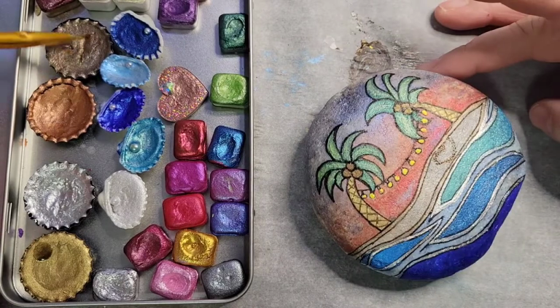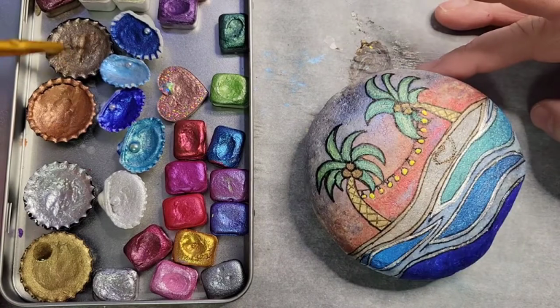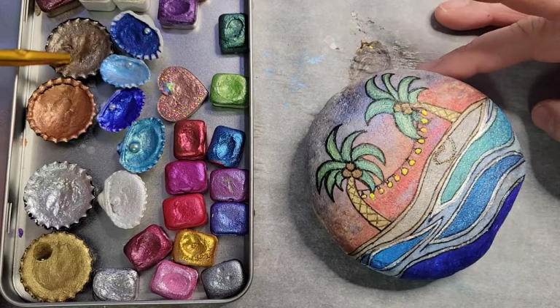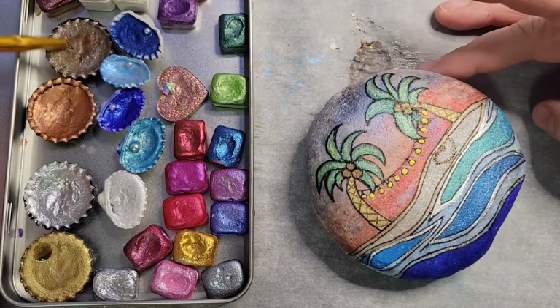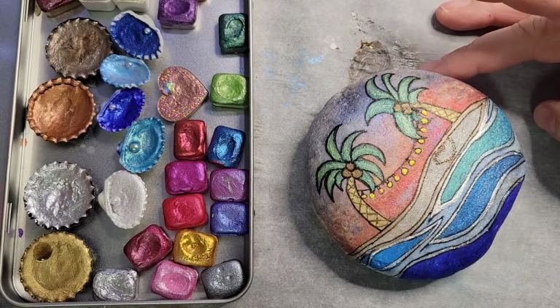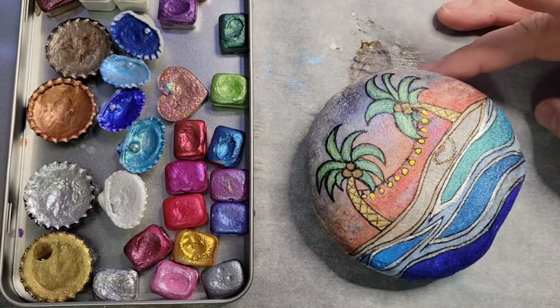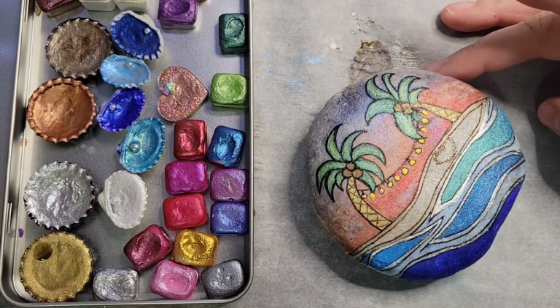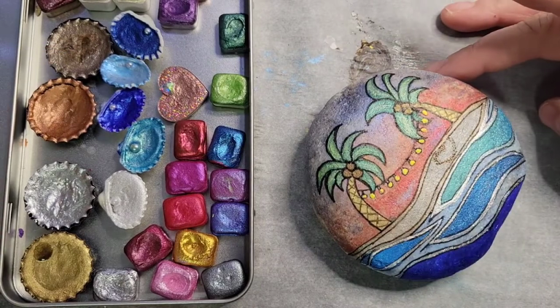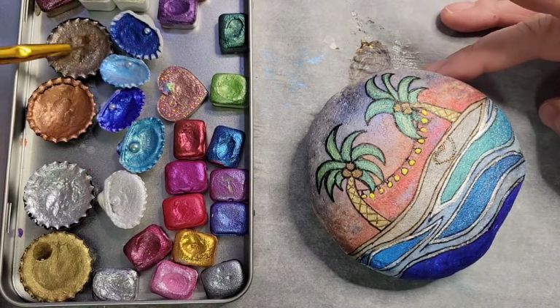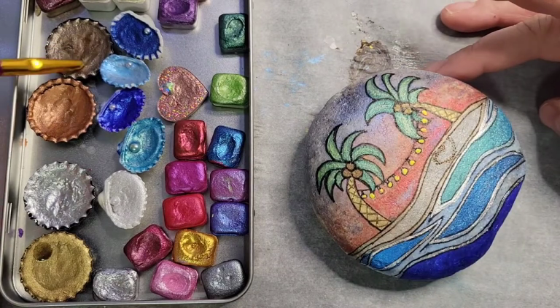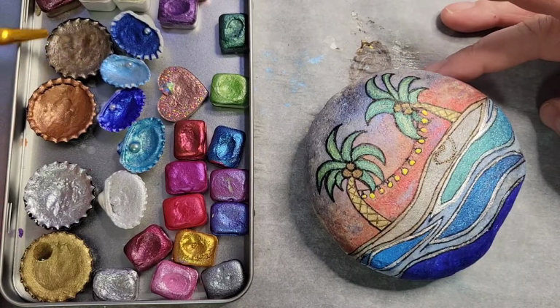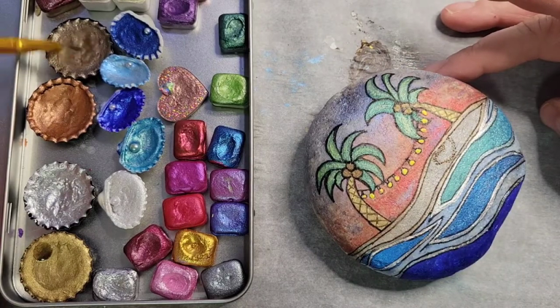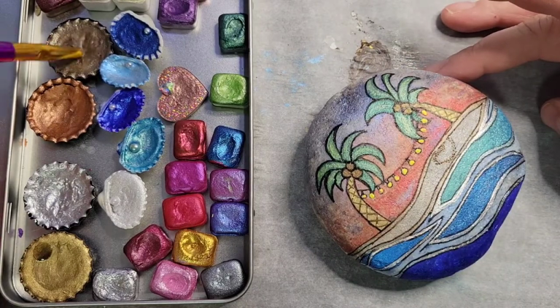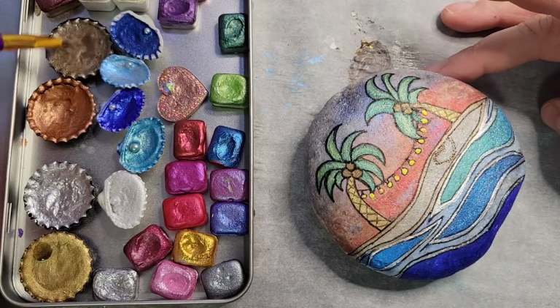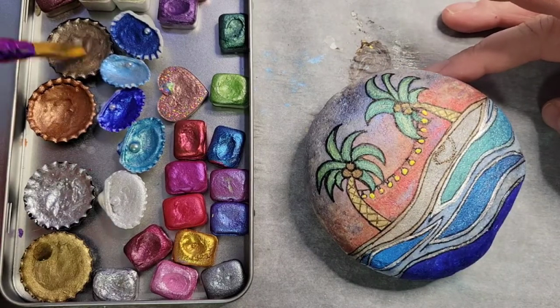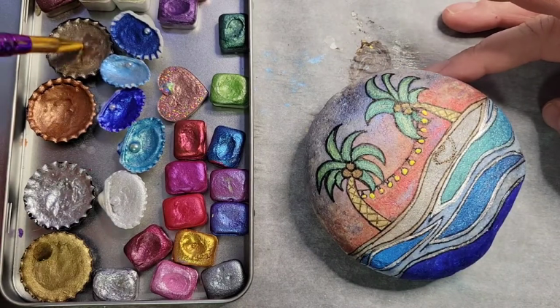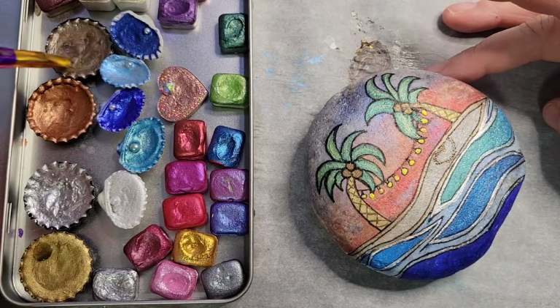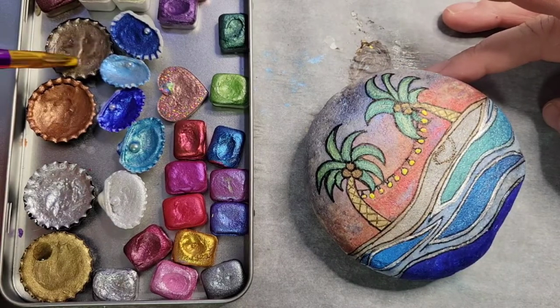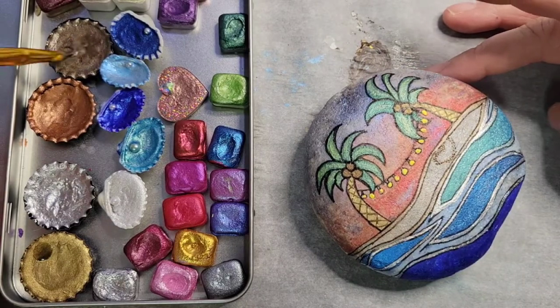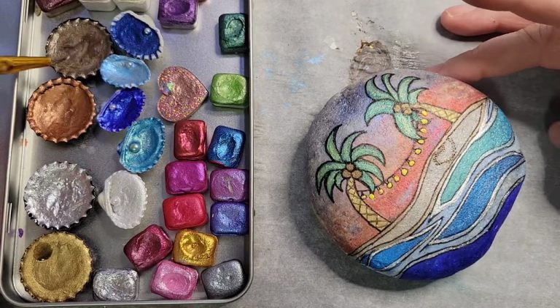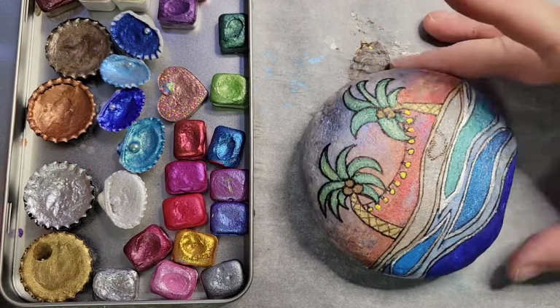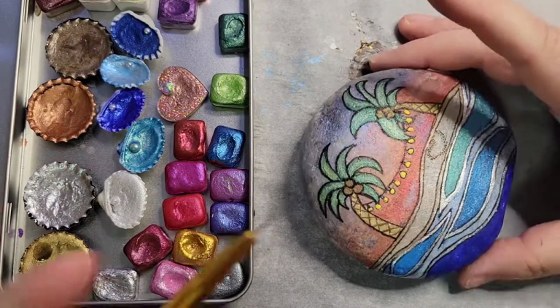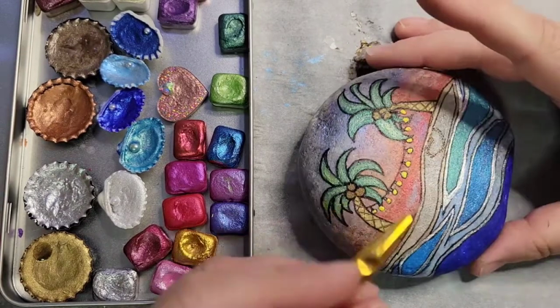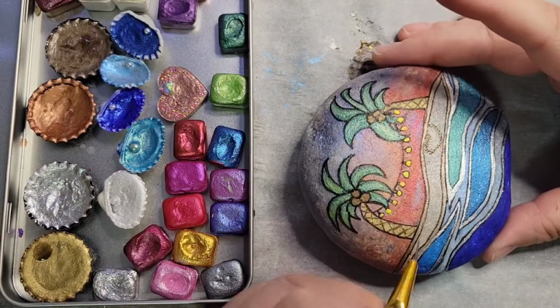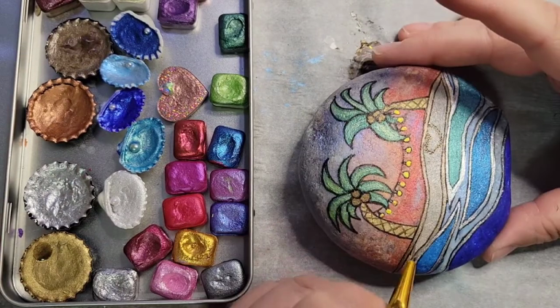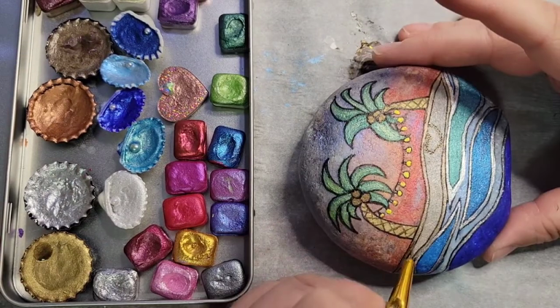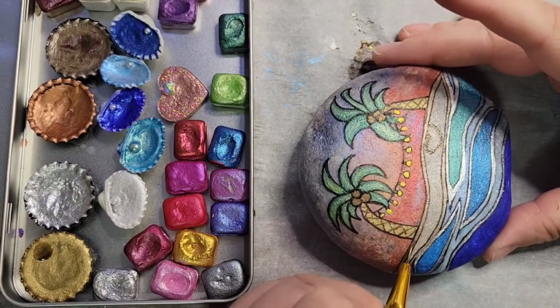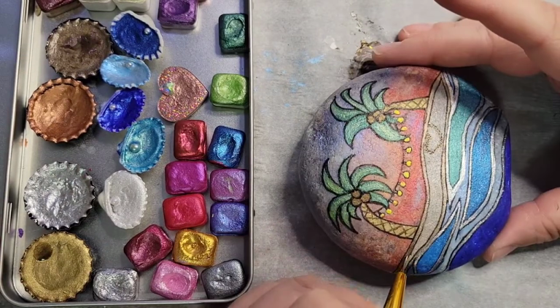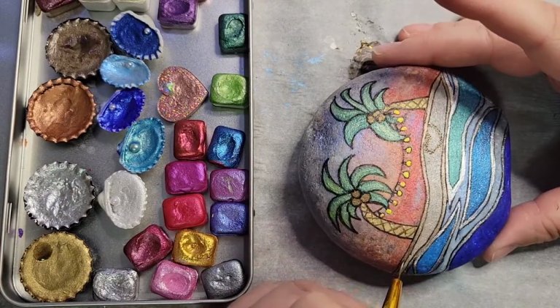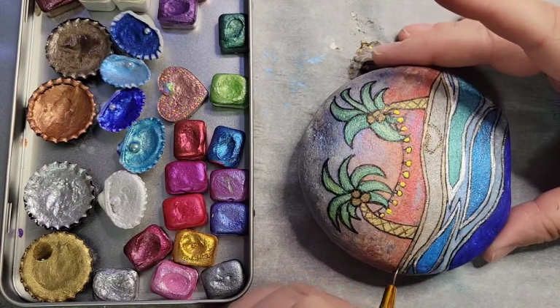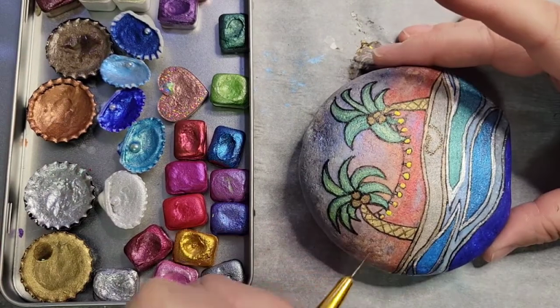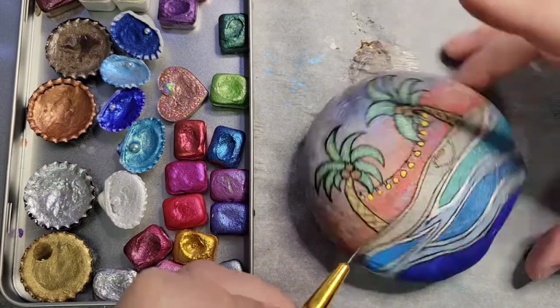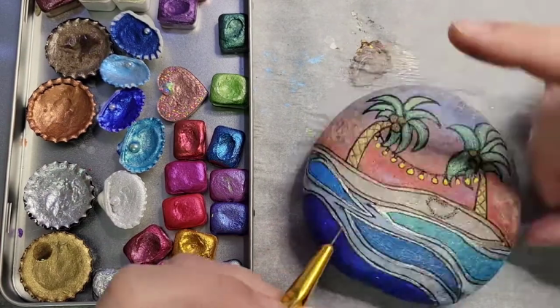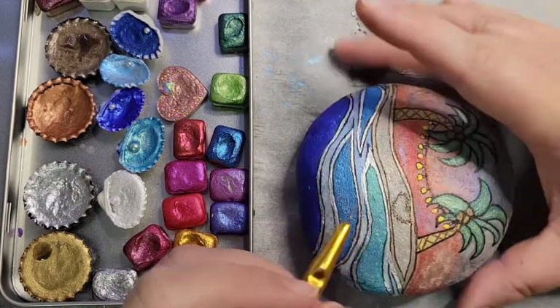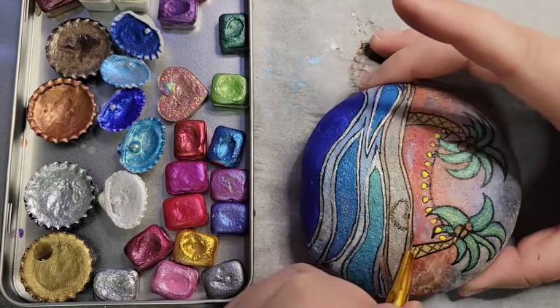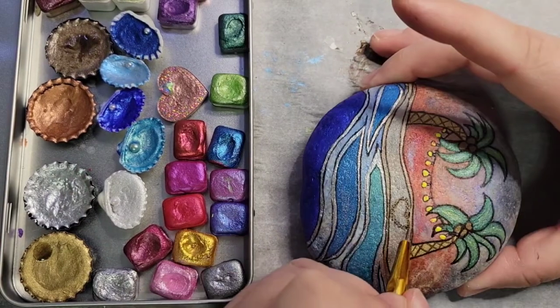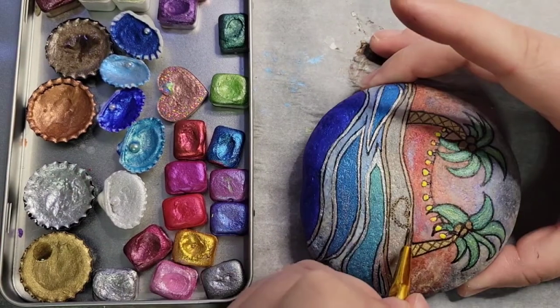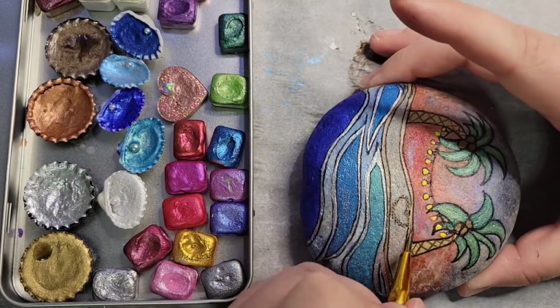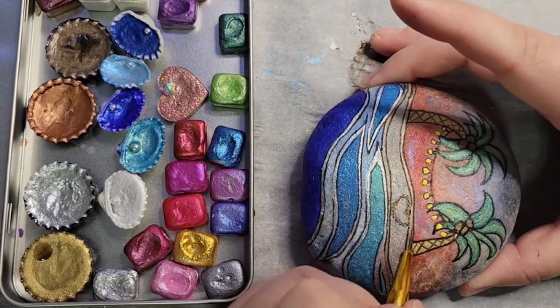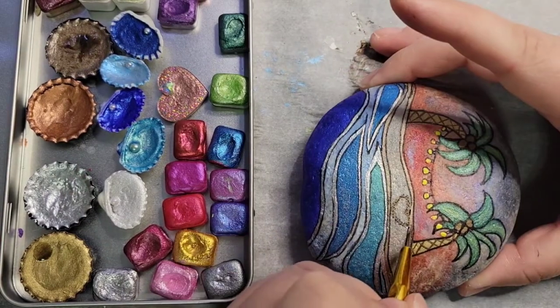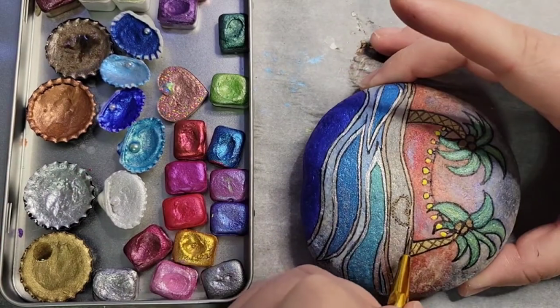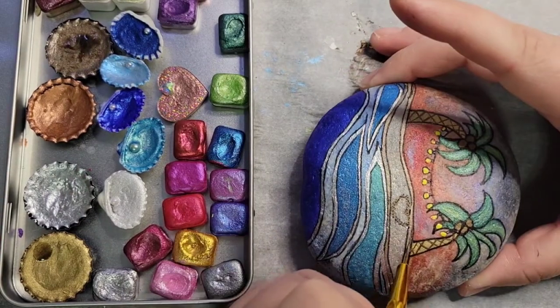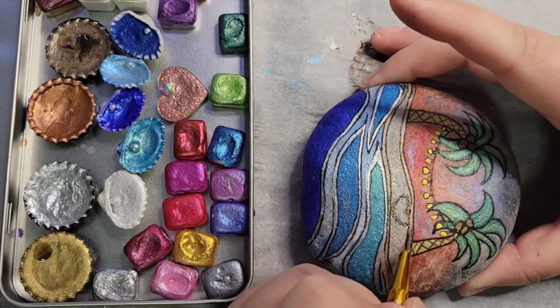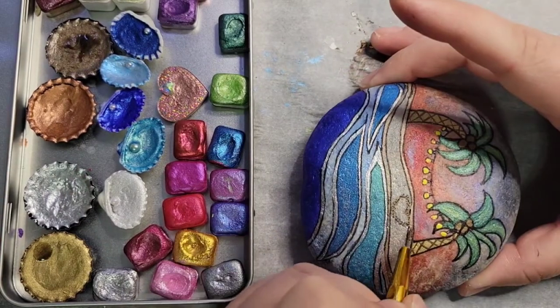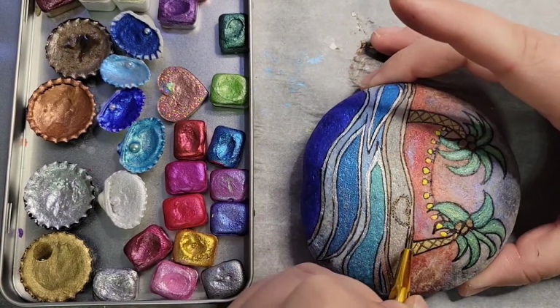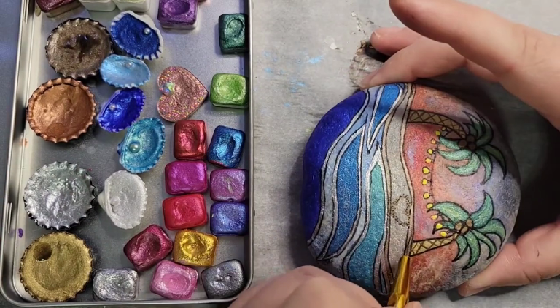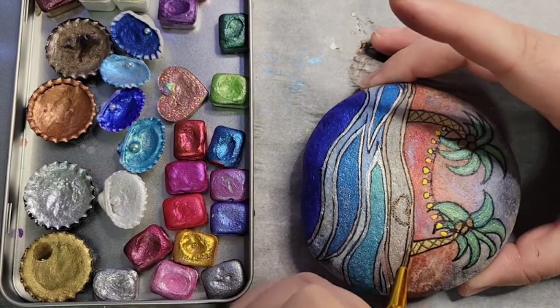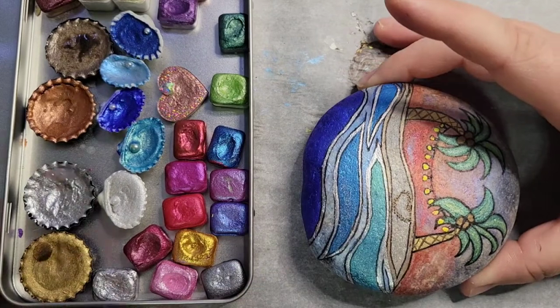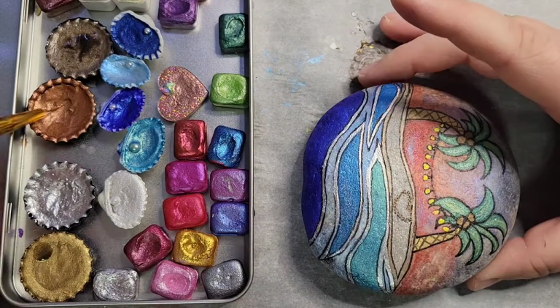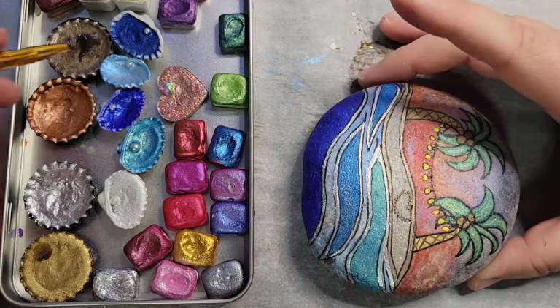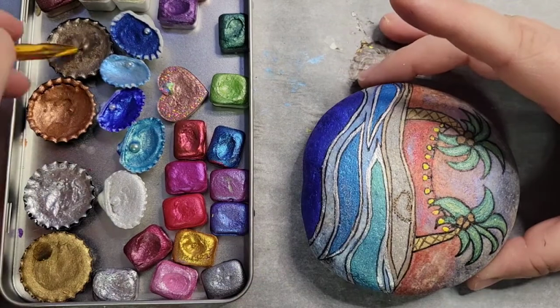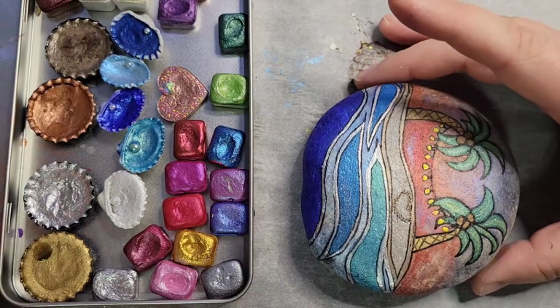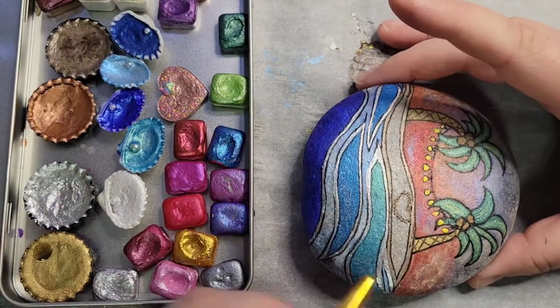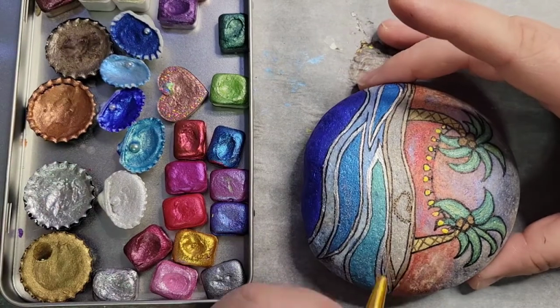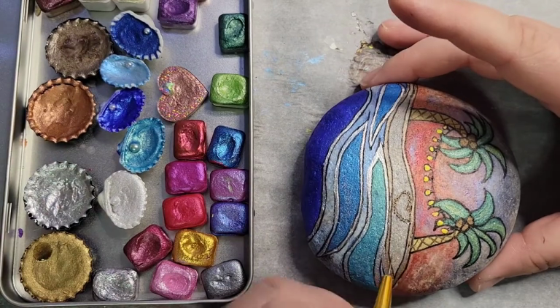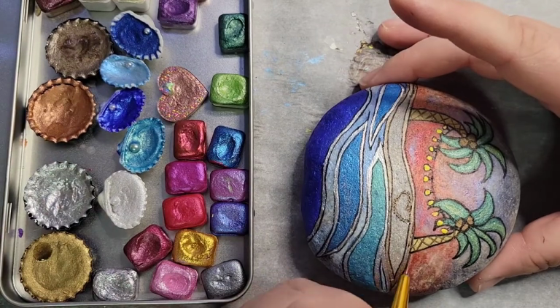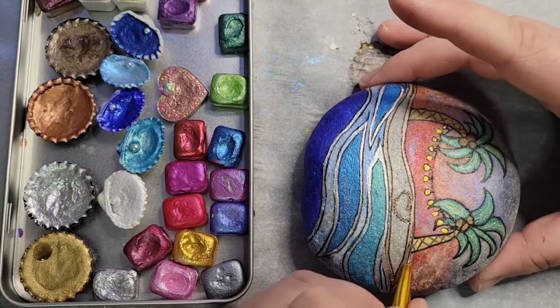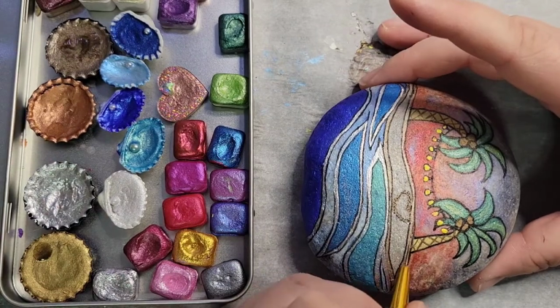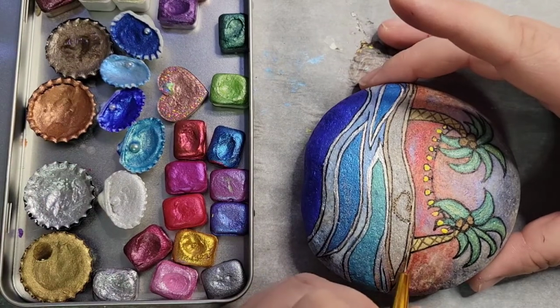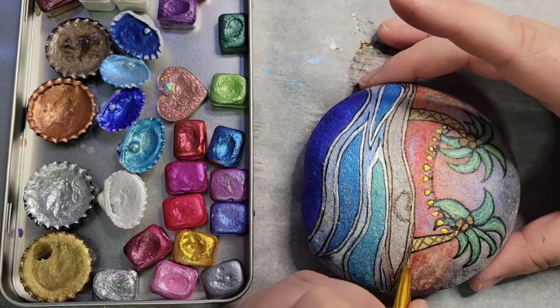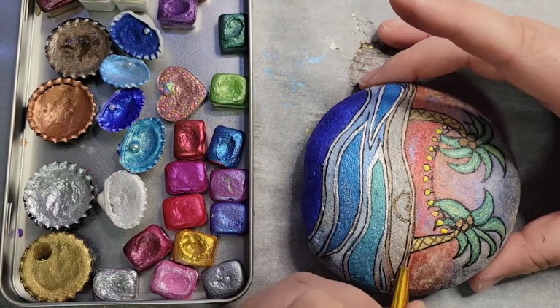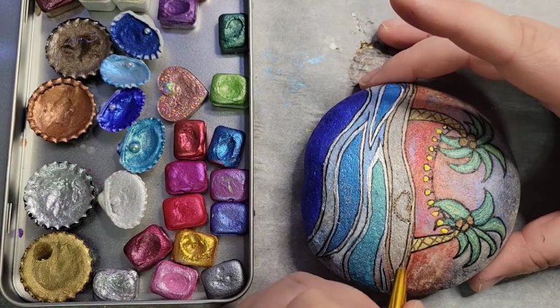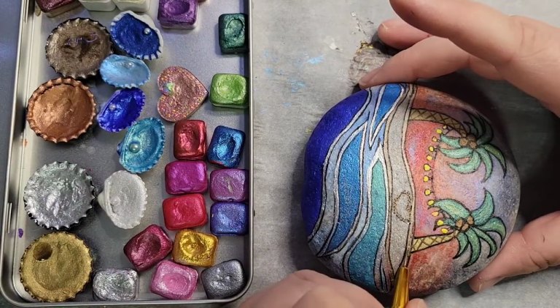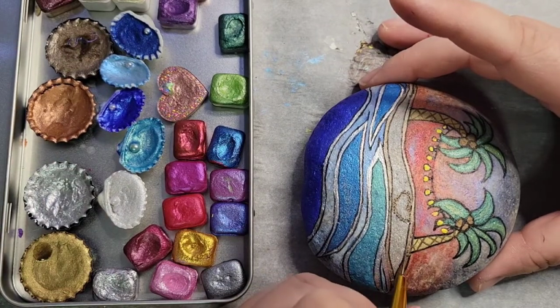It's starting to come together. Now I'm just fixing that line around the sand.